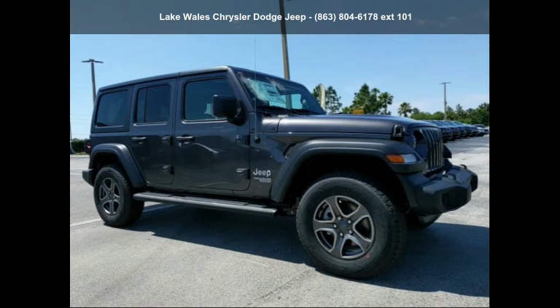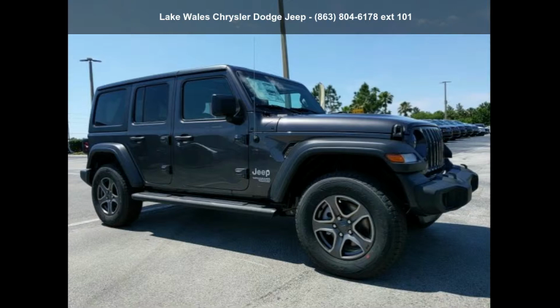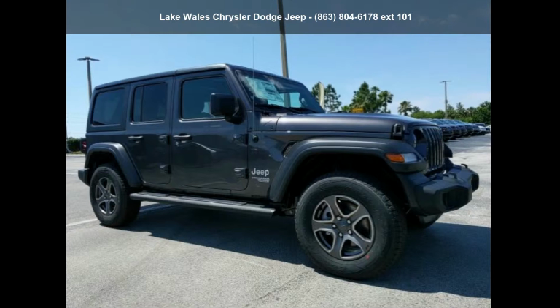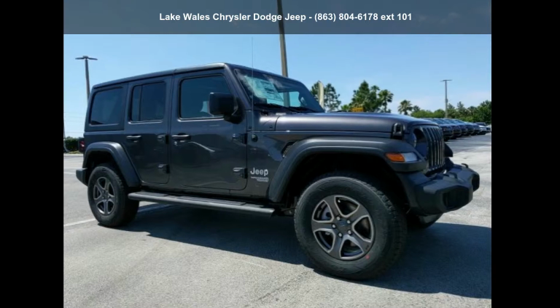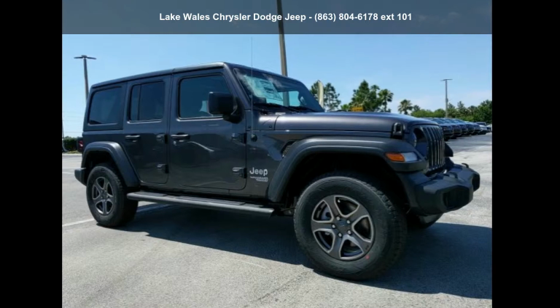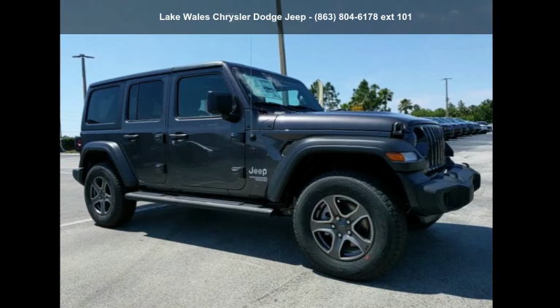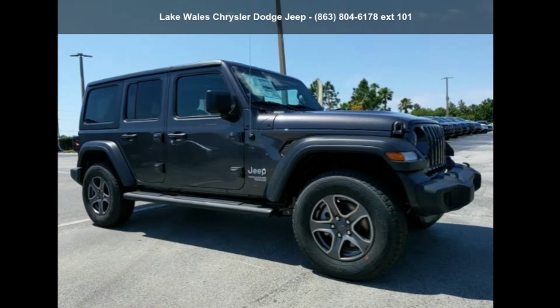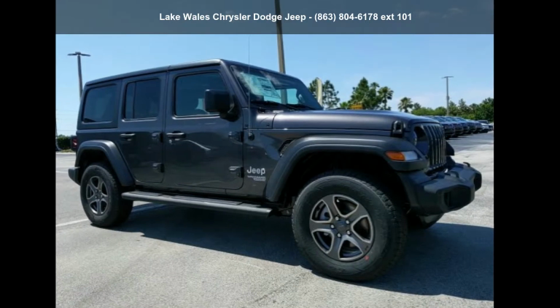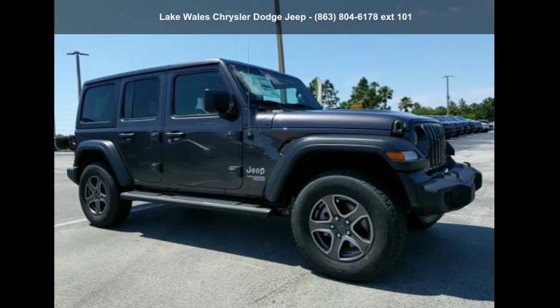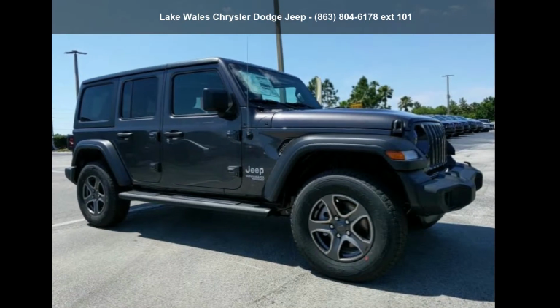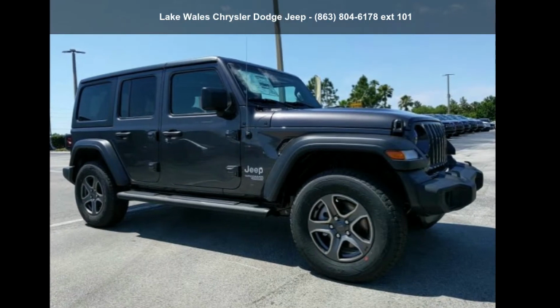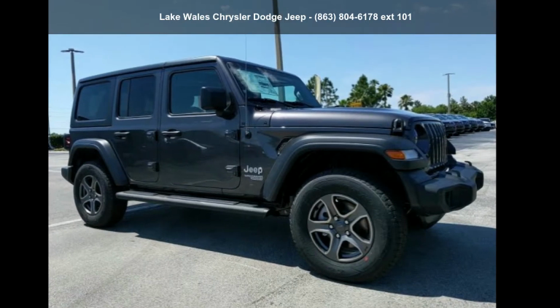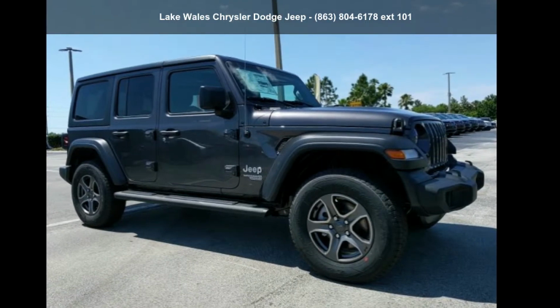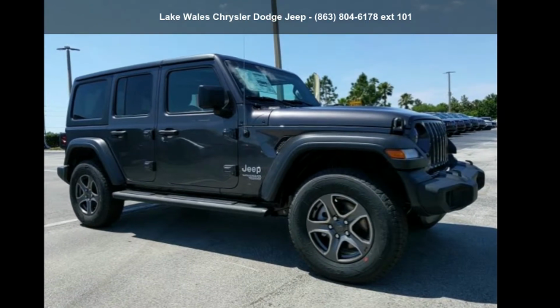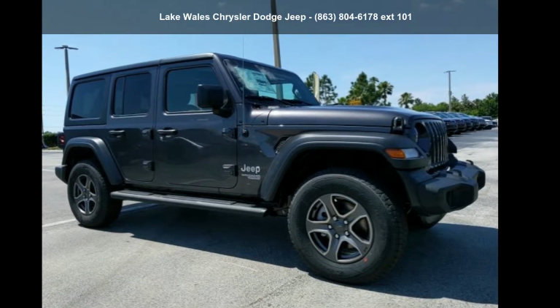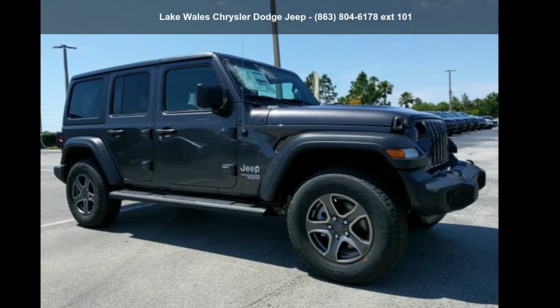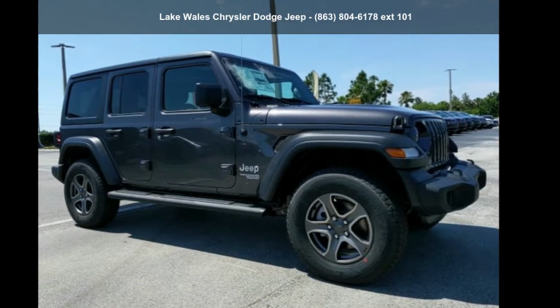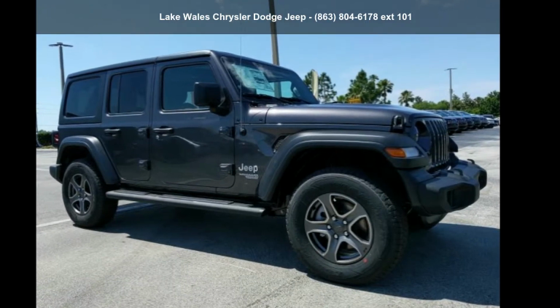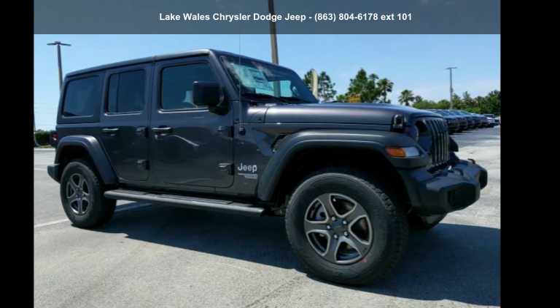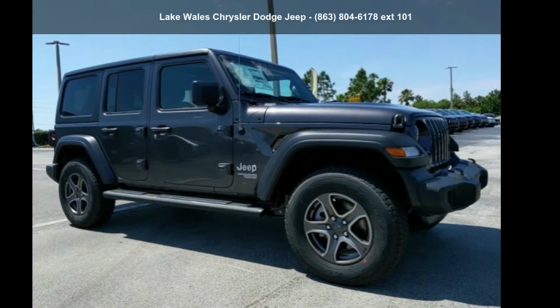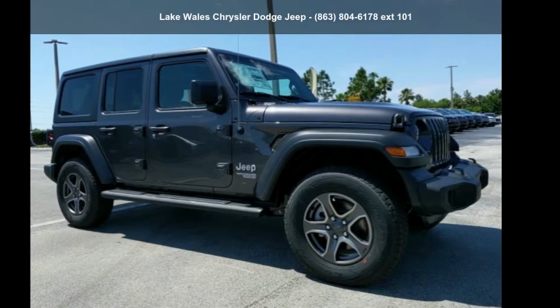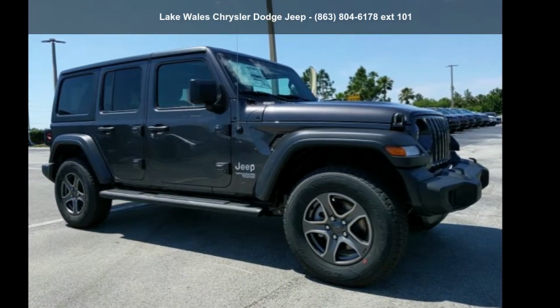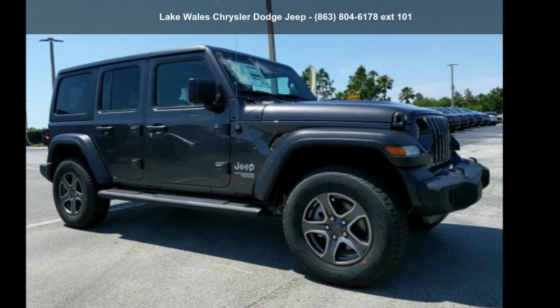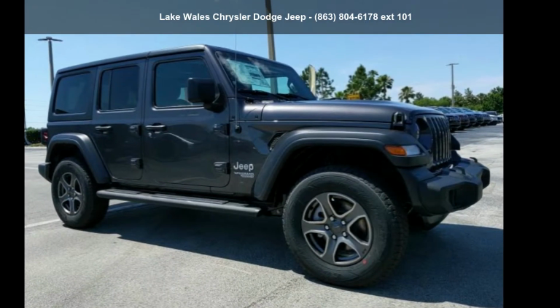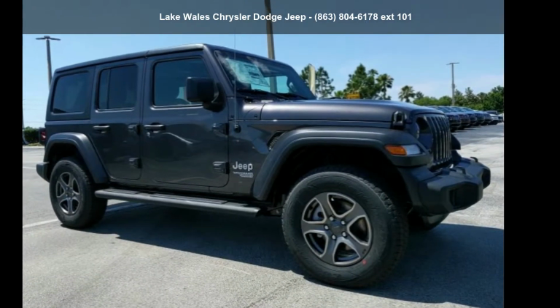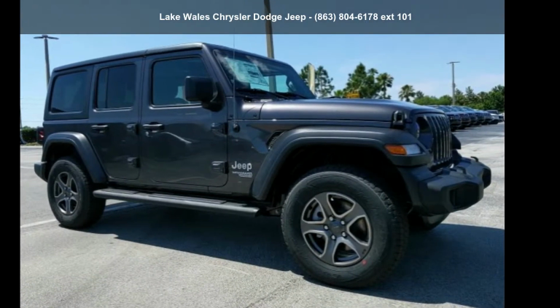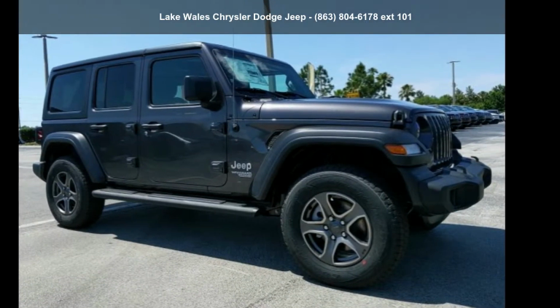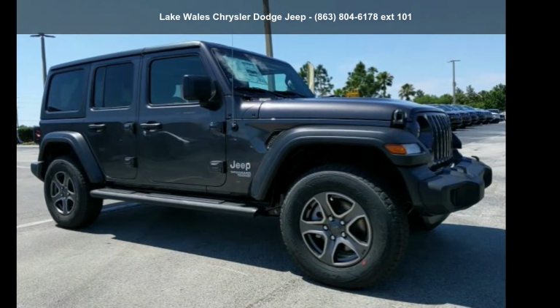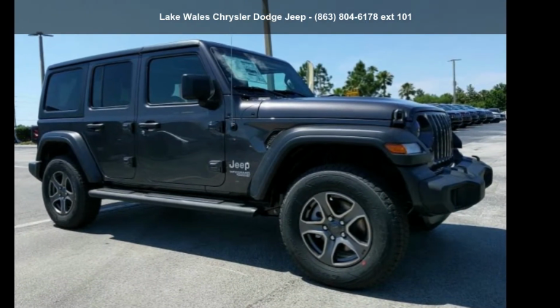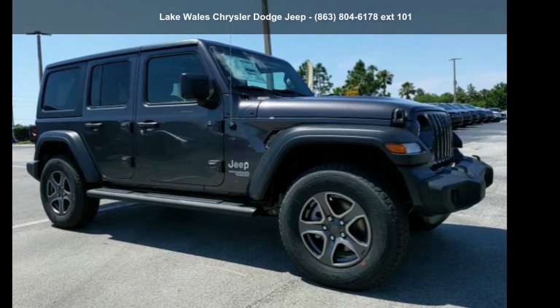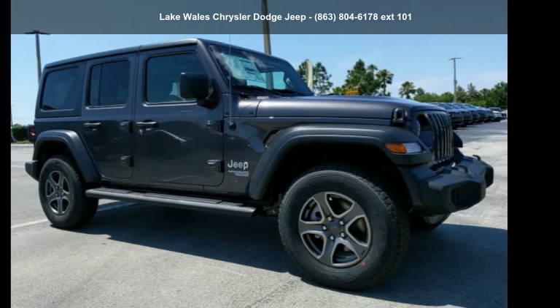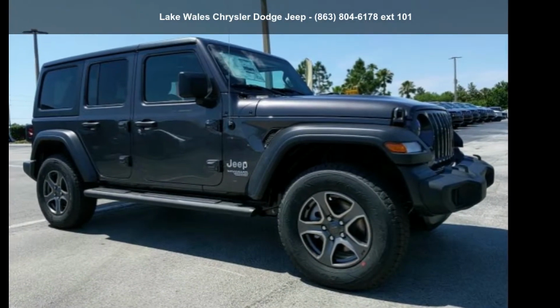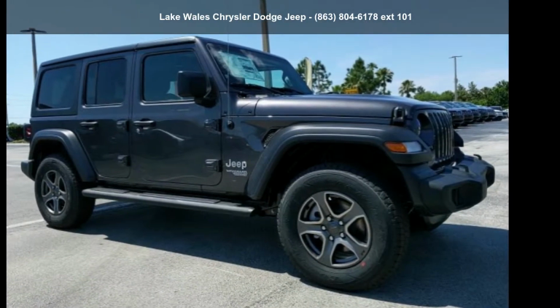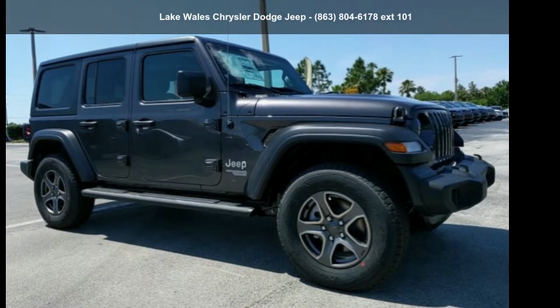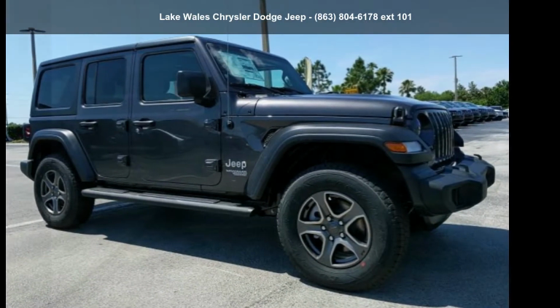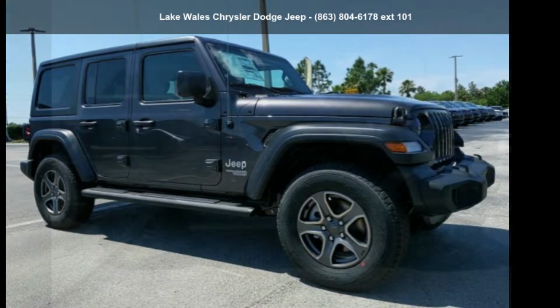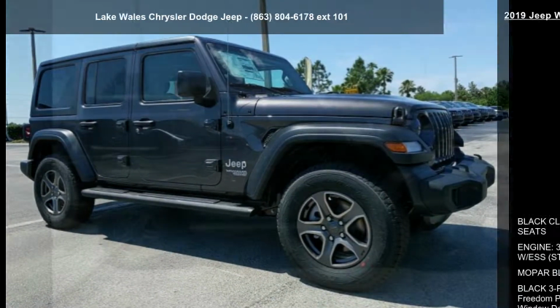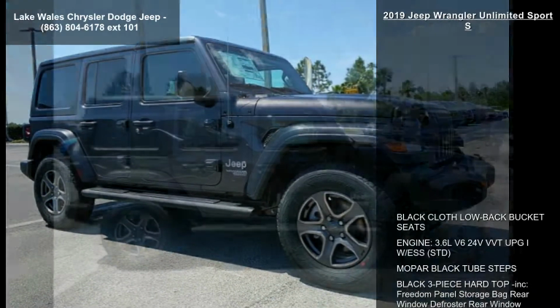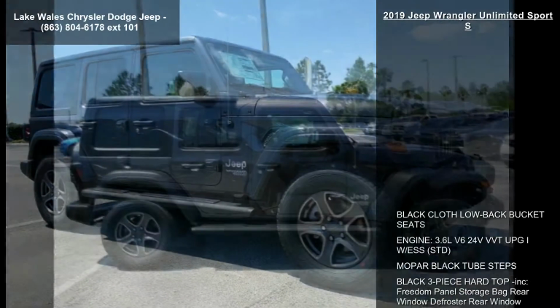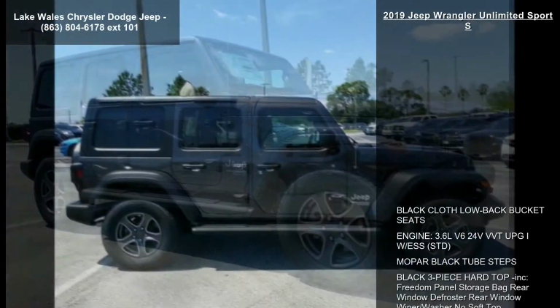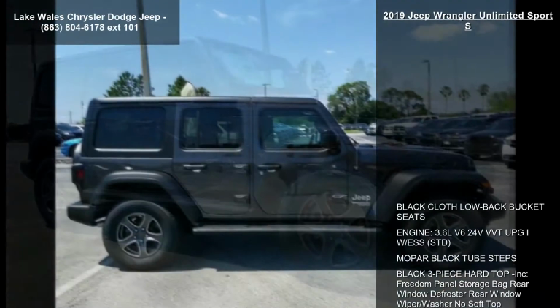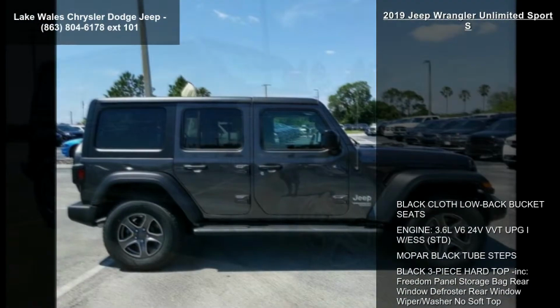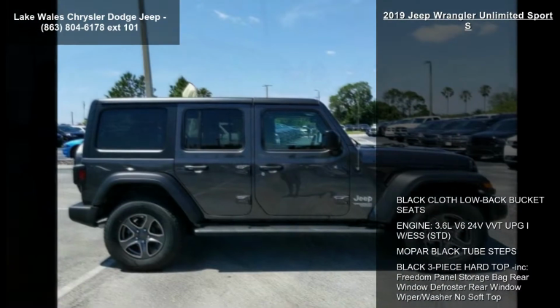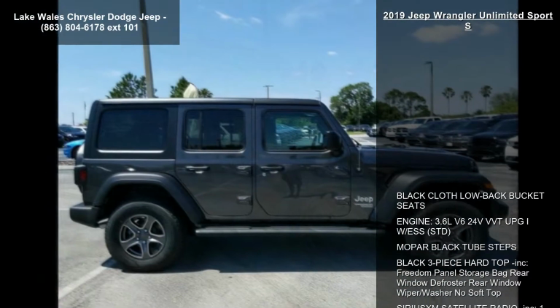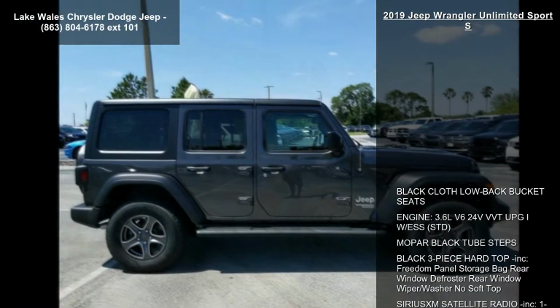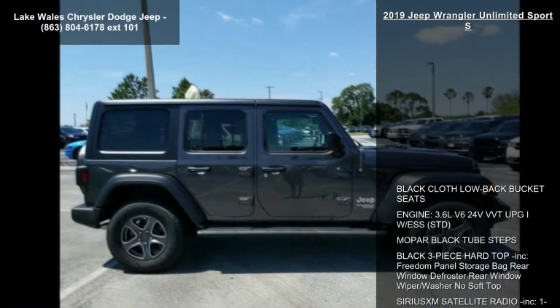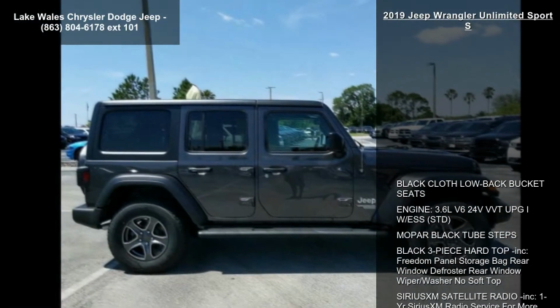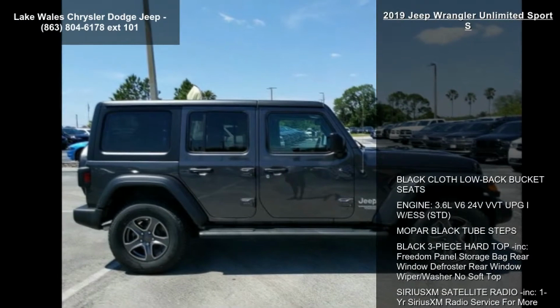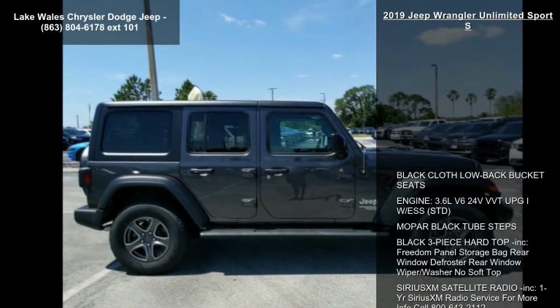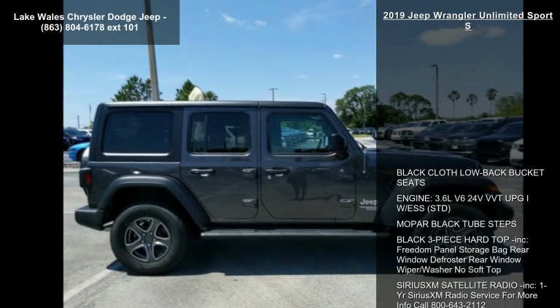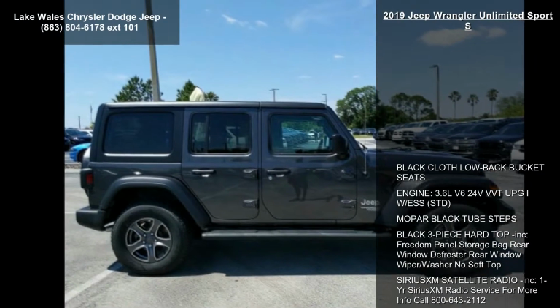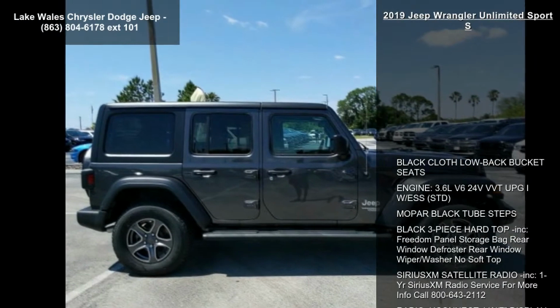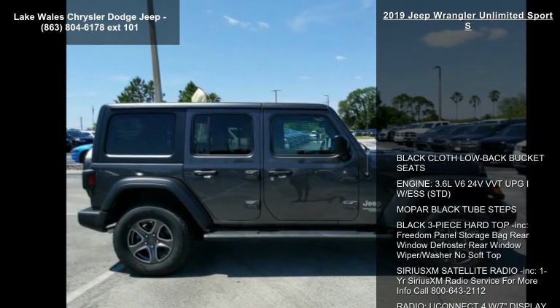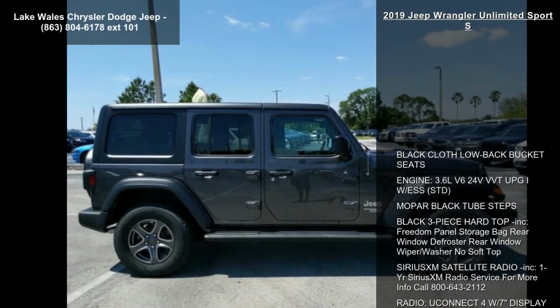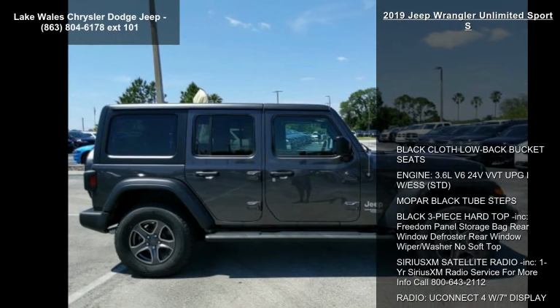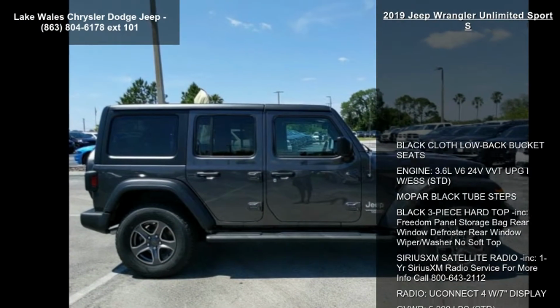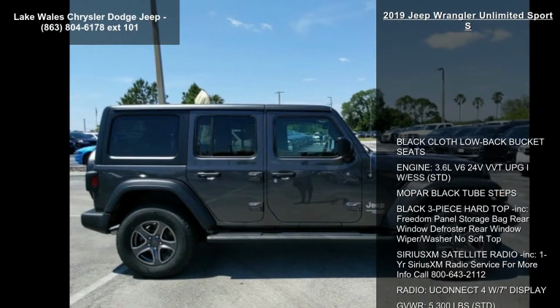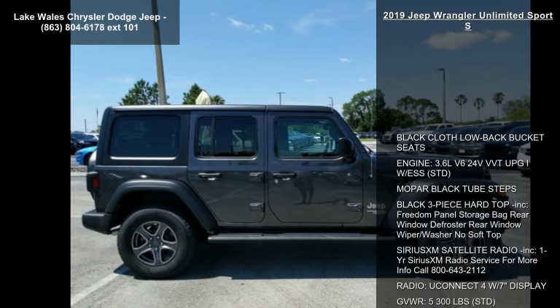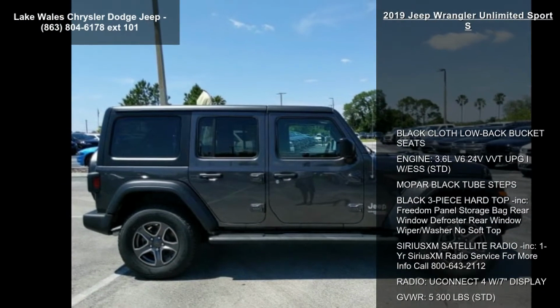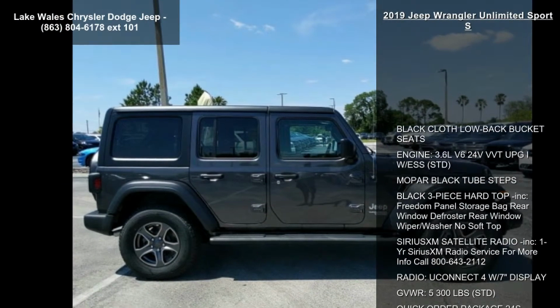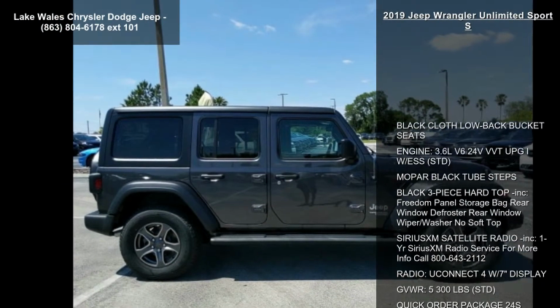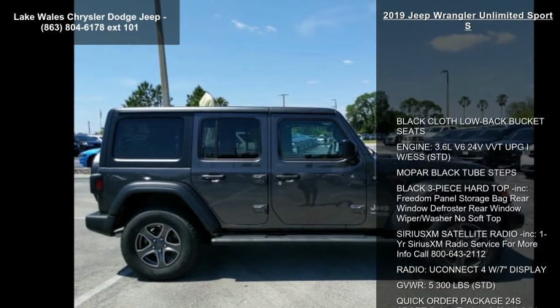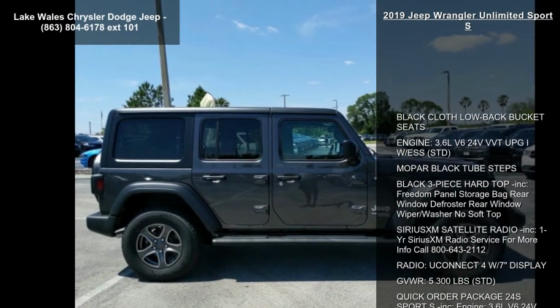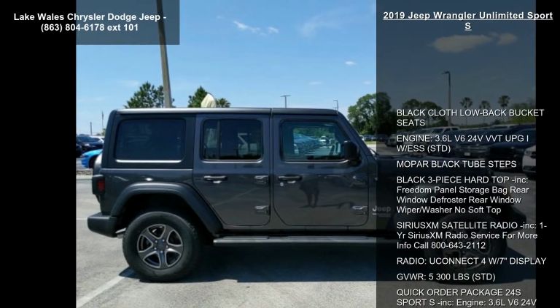Step into the Jeep 2019 Wrangler Unlimited Sport S. This may be the set of wheels you've been looking for.